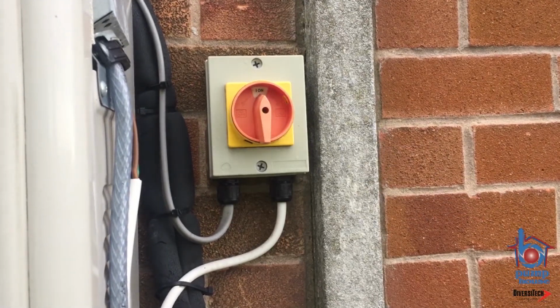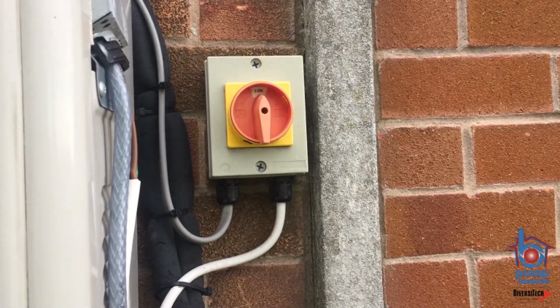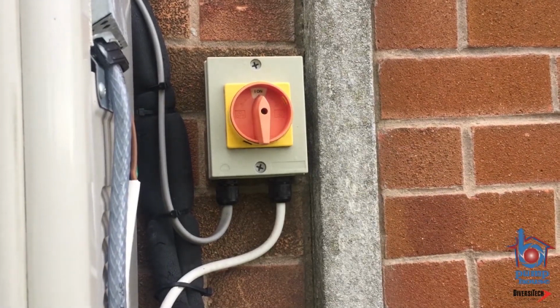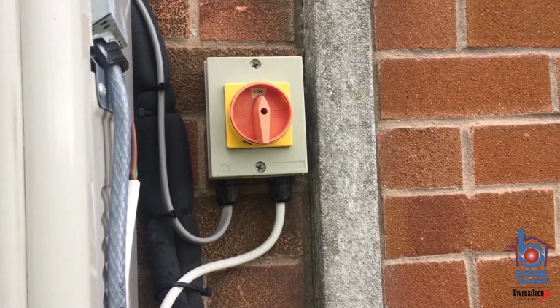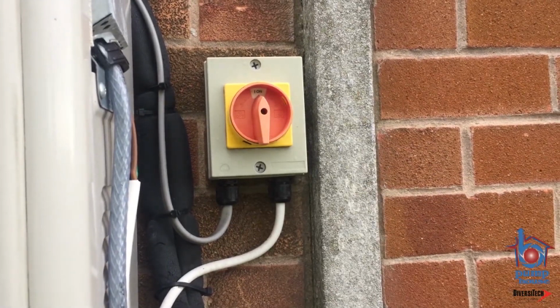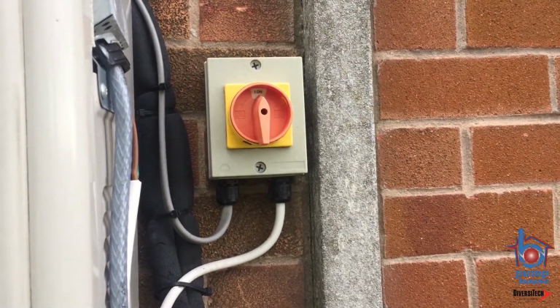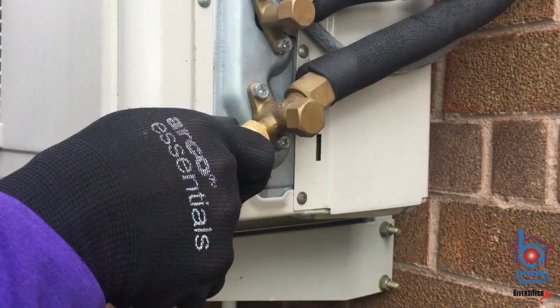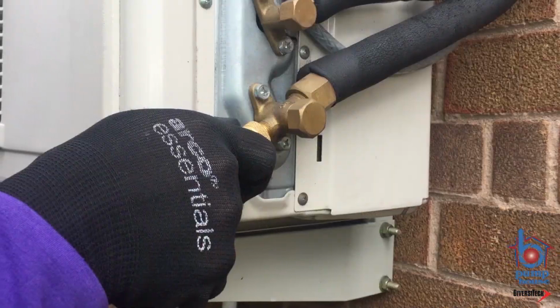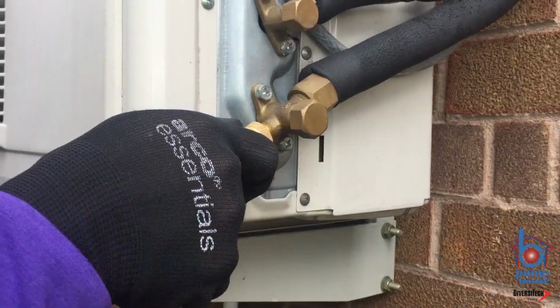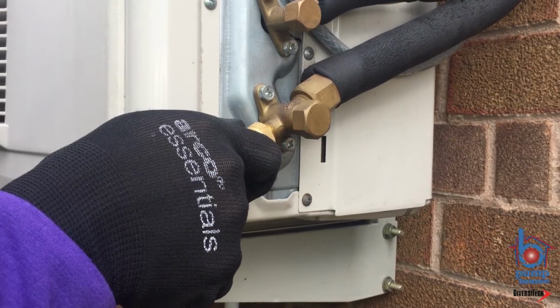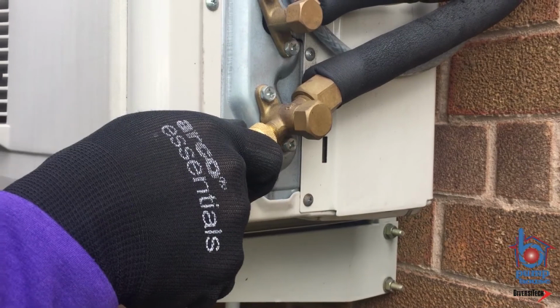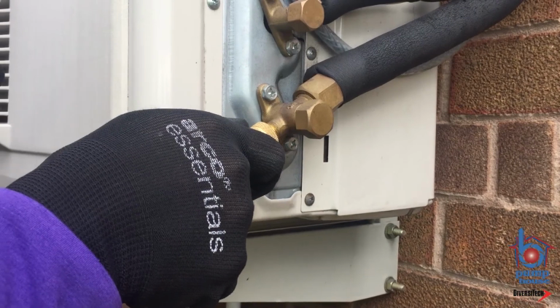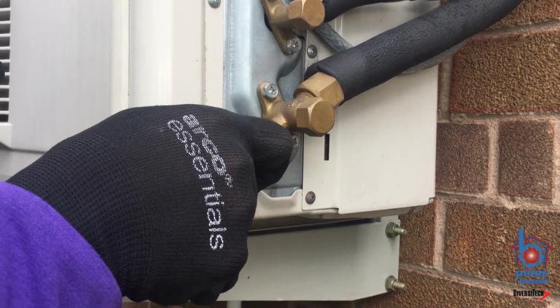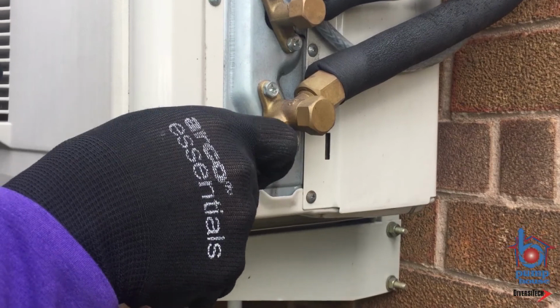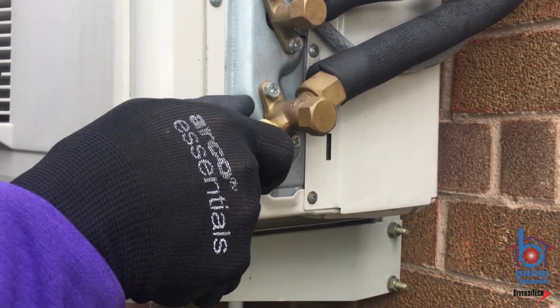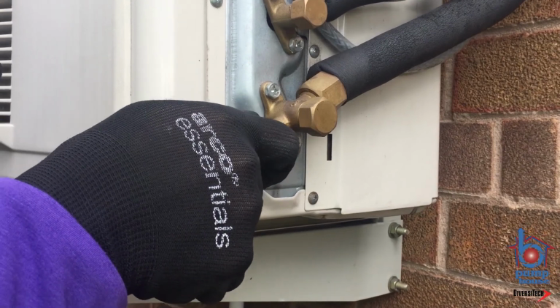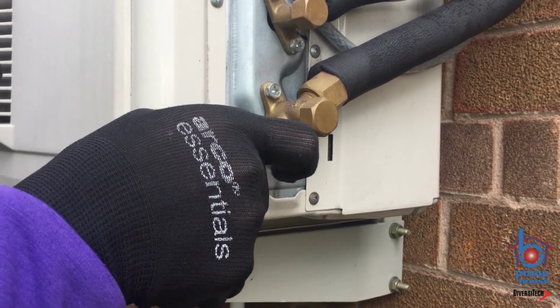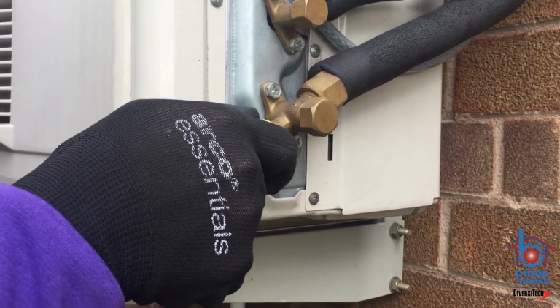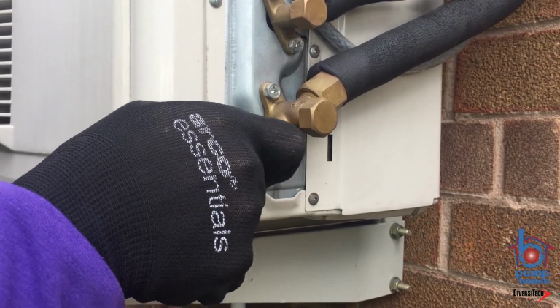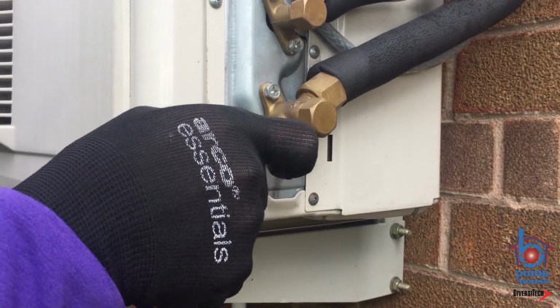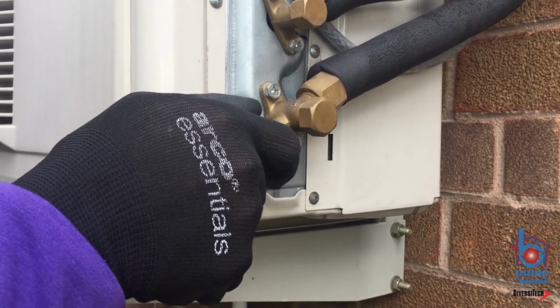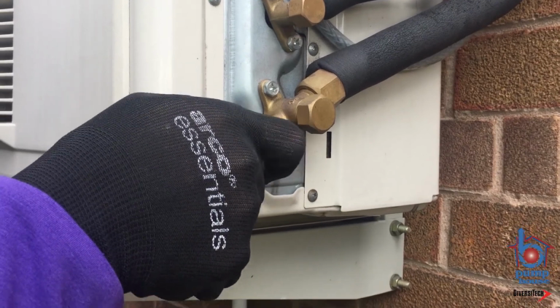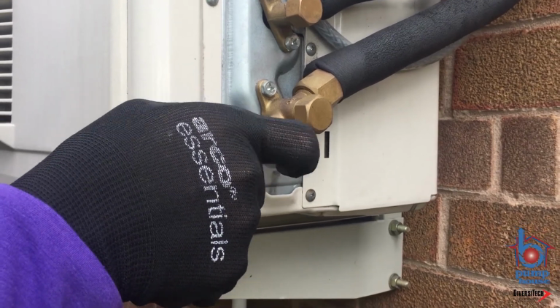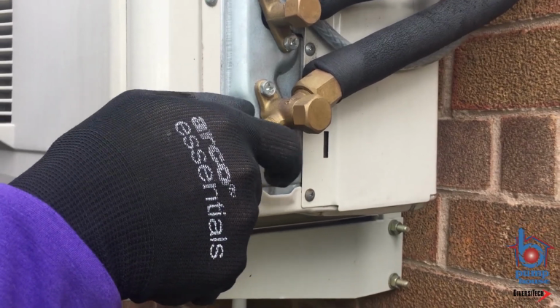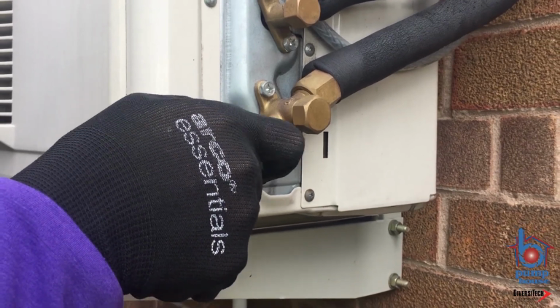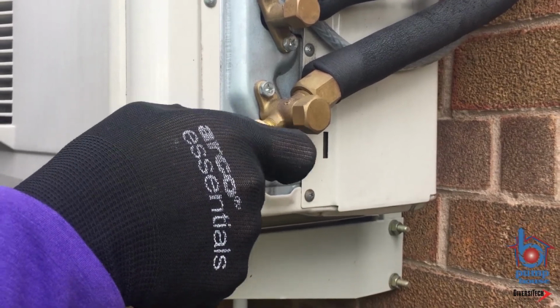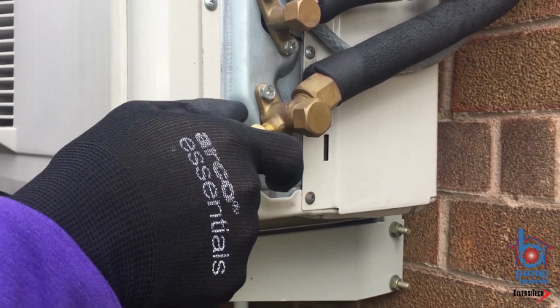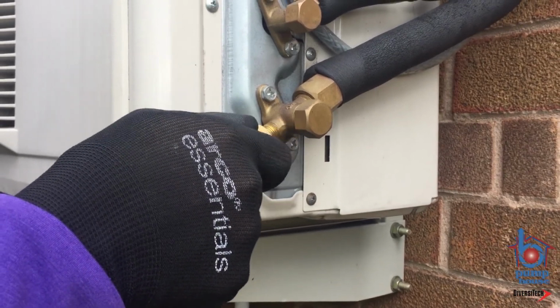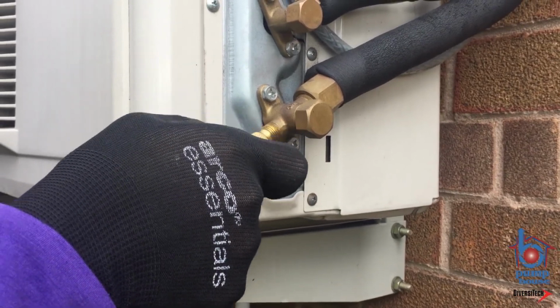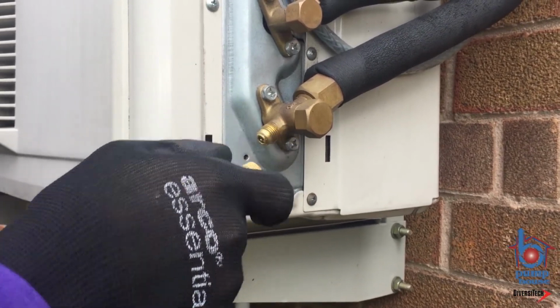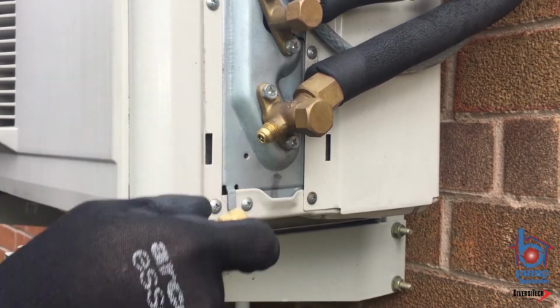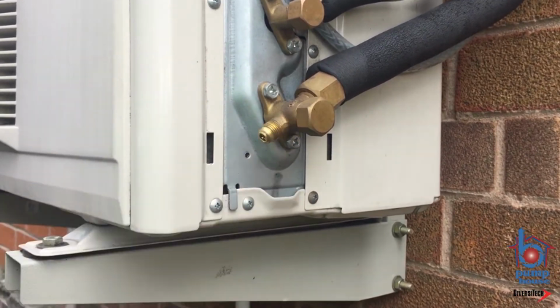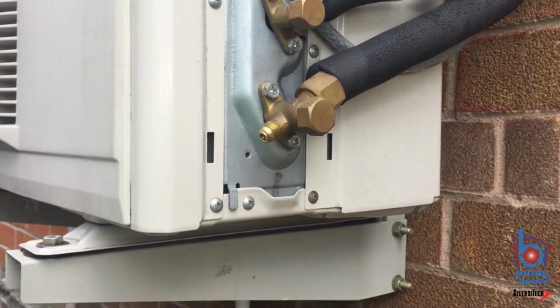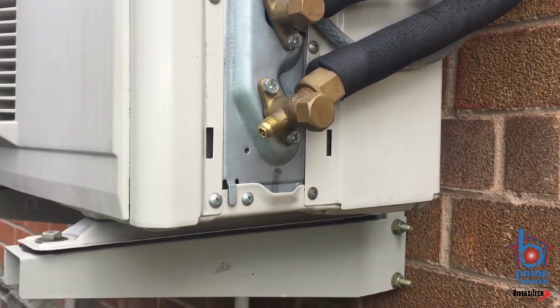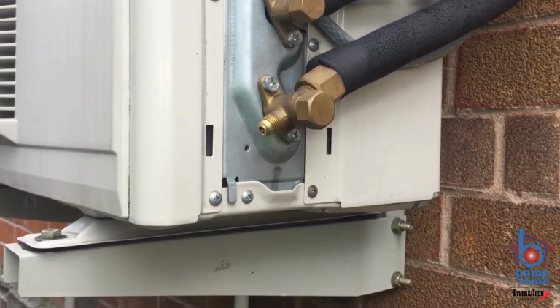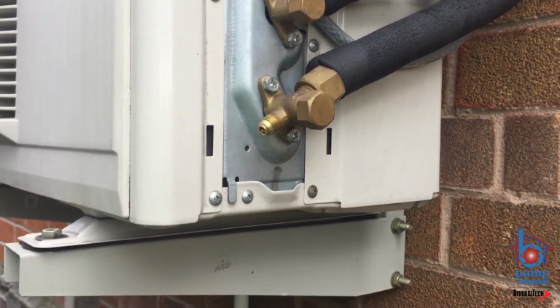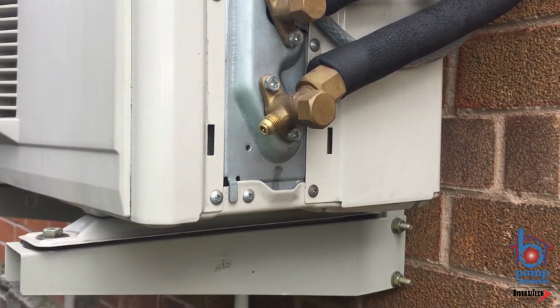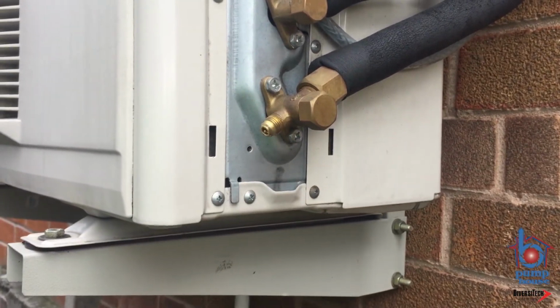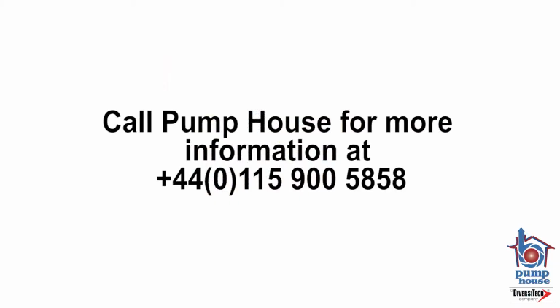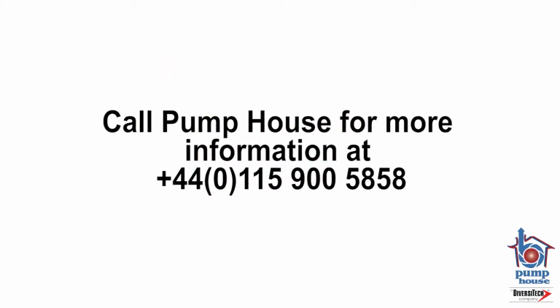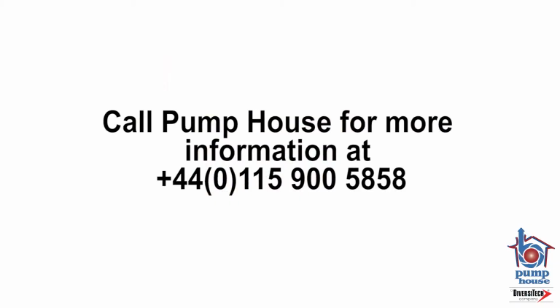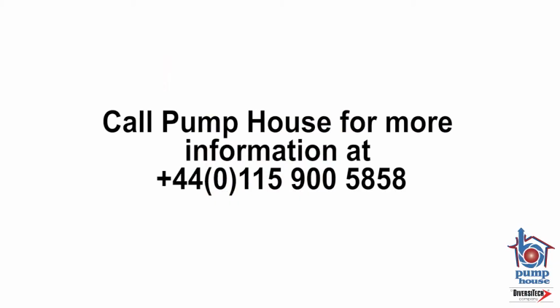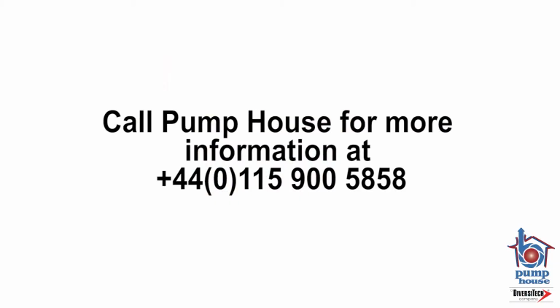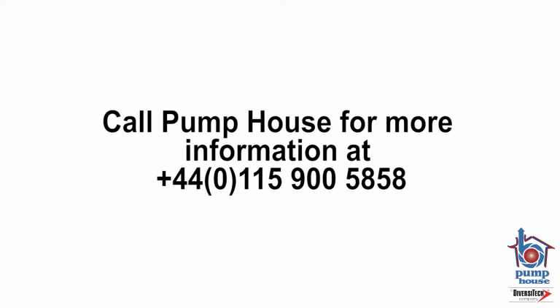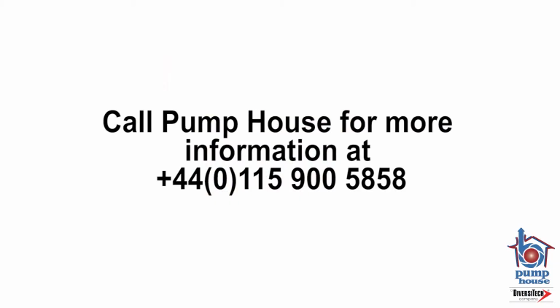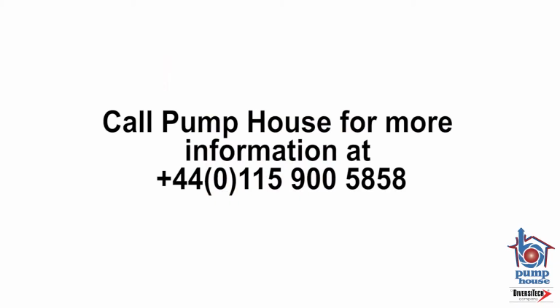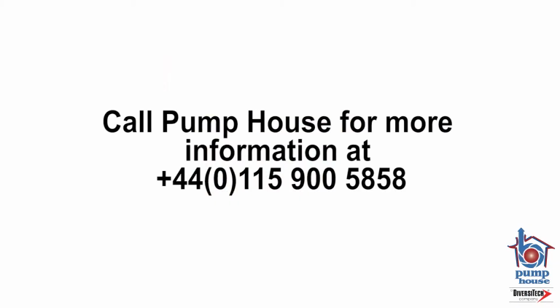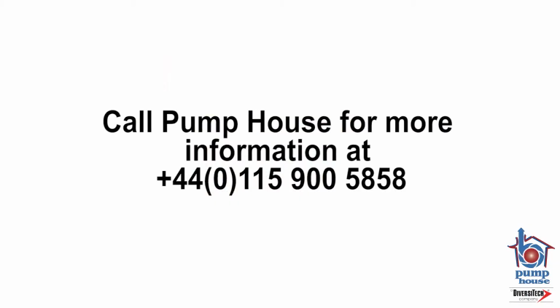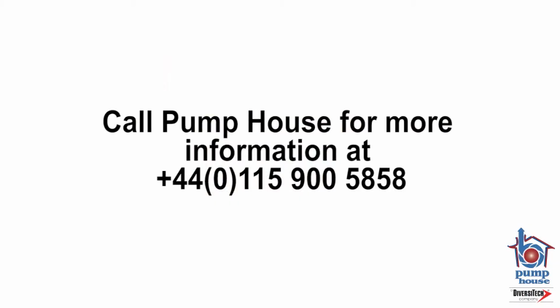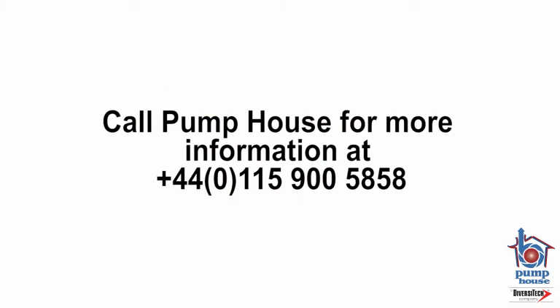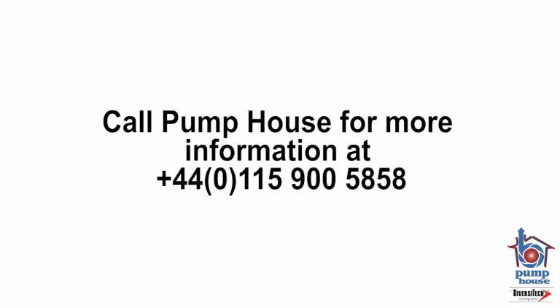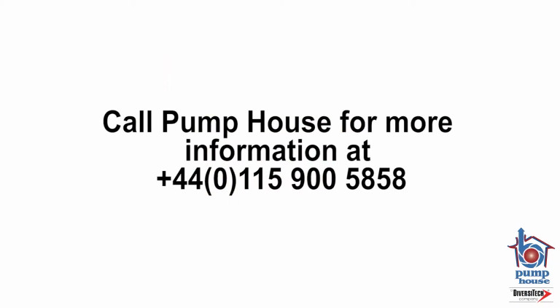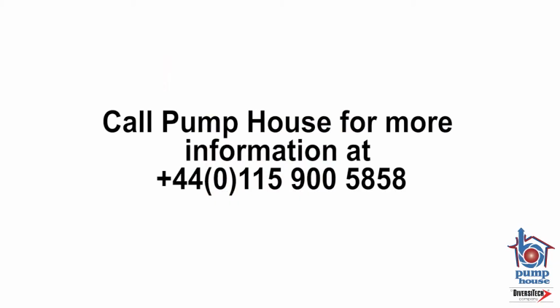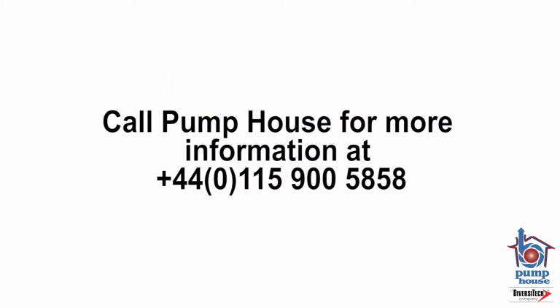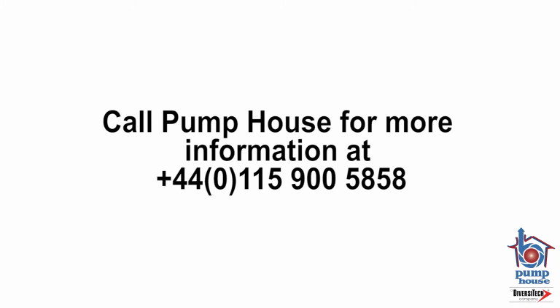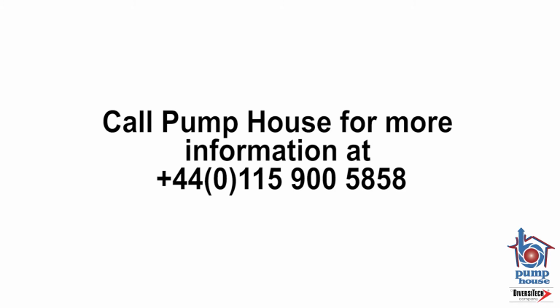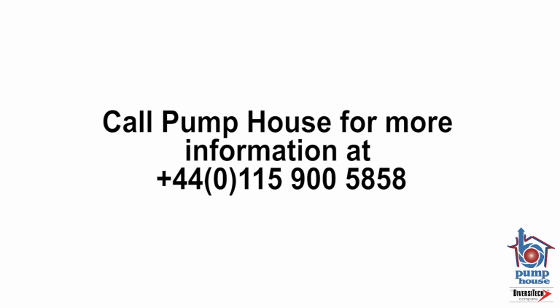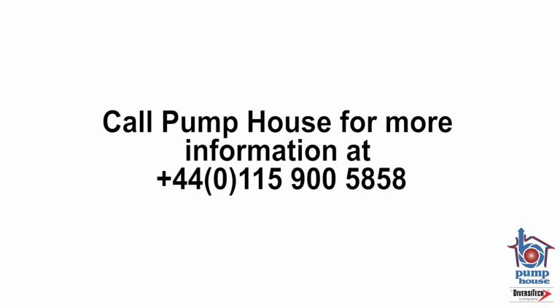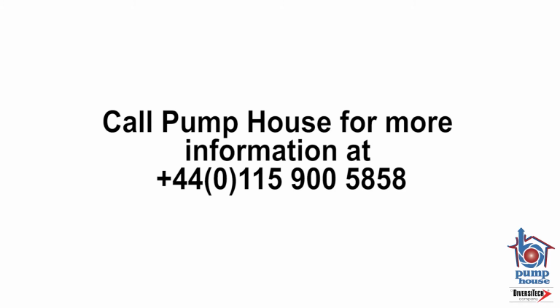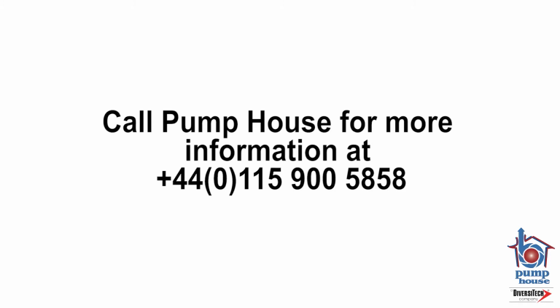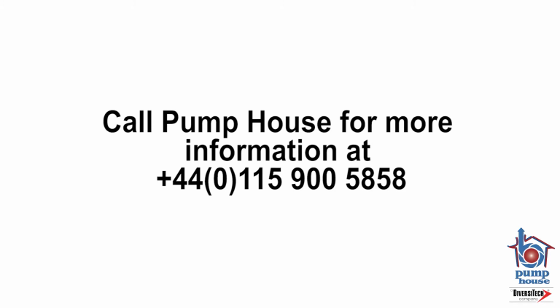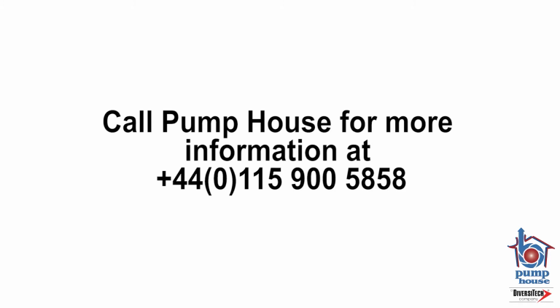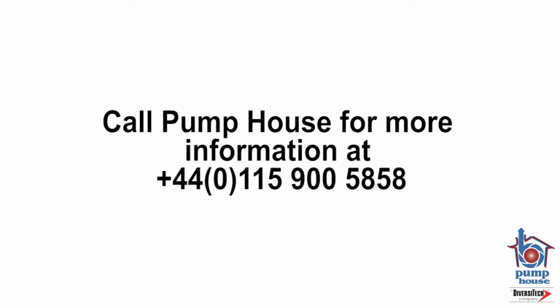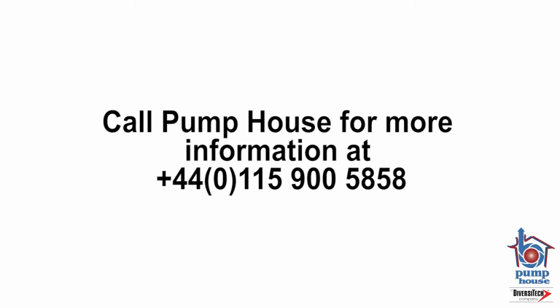Step 7: When the can is empty, remove the hose from the low side service port. Thank you for watching.